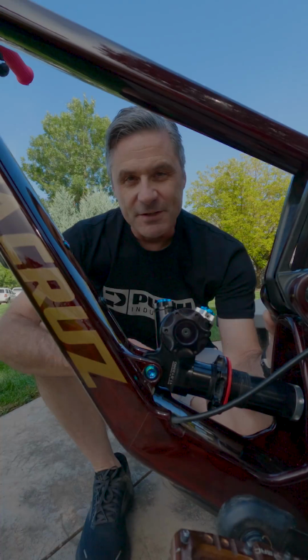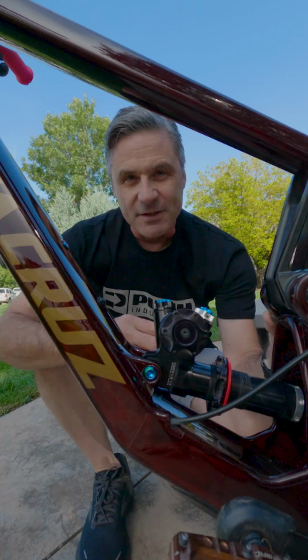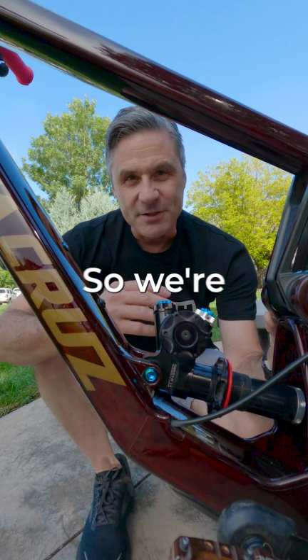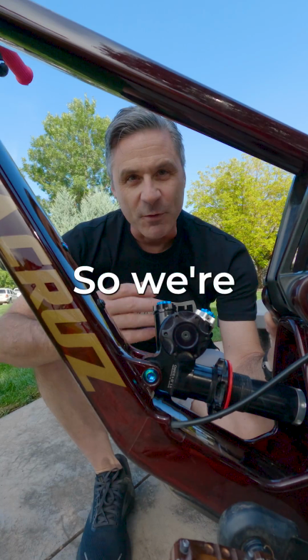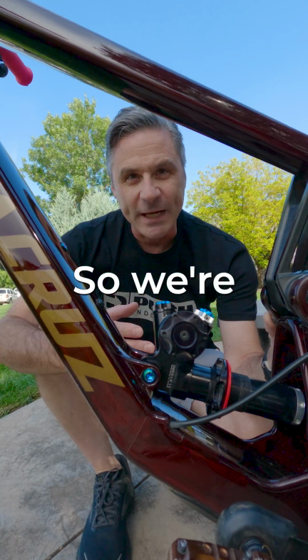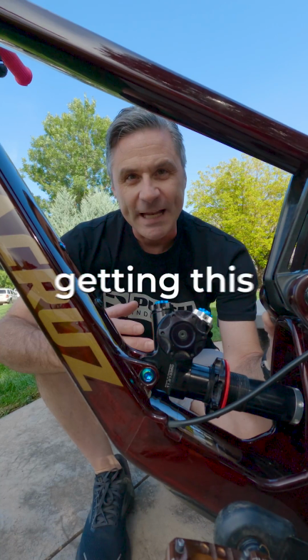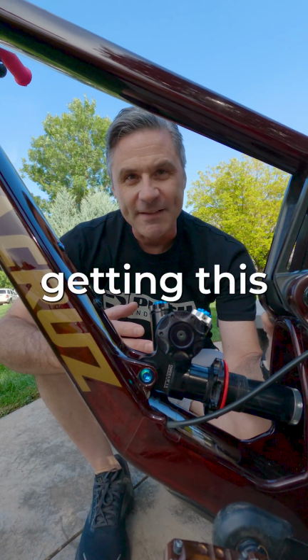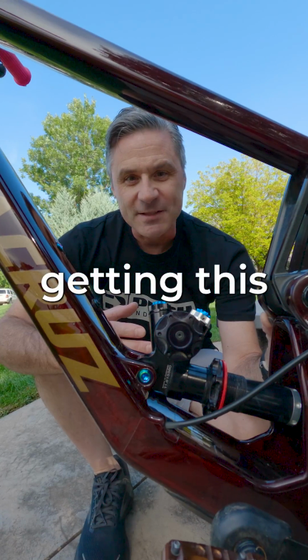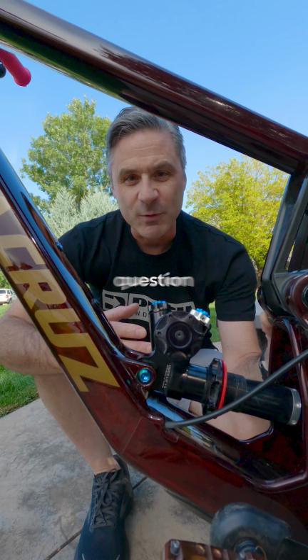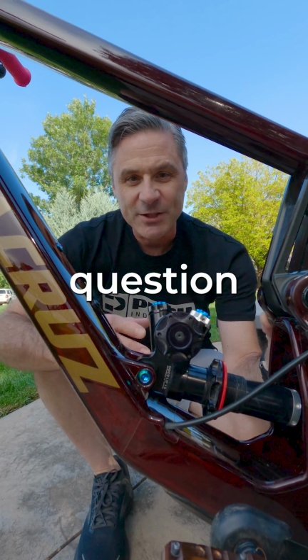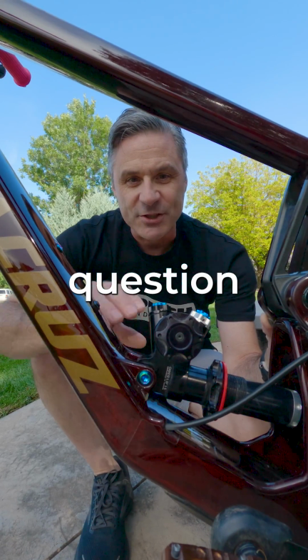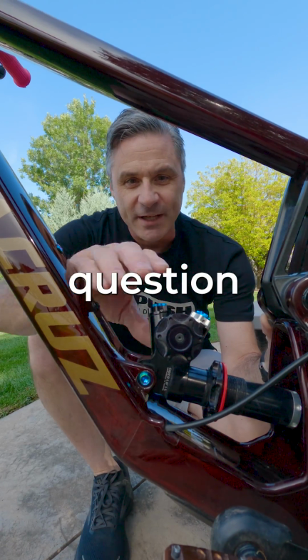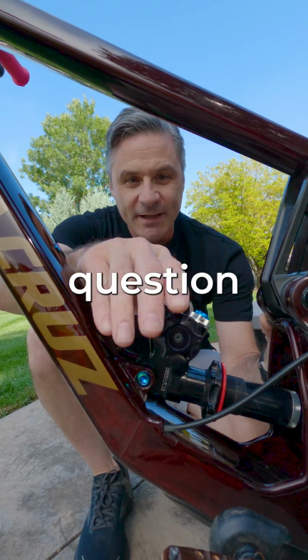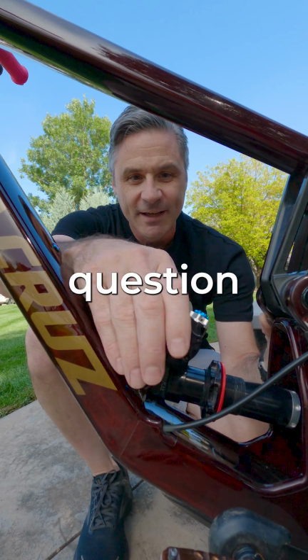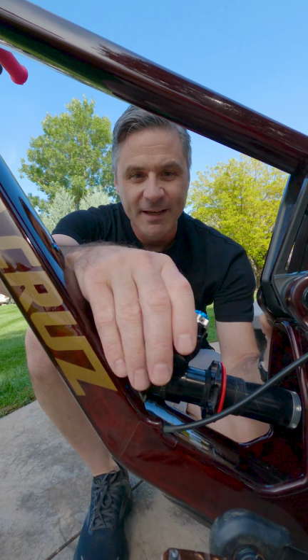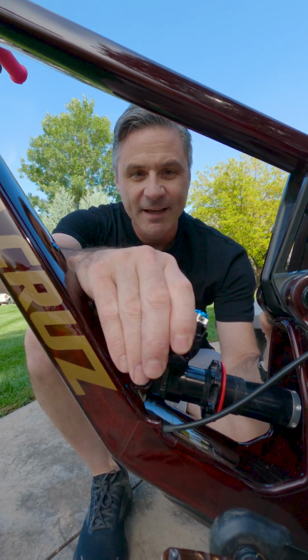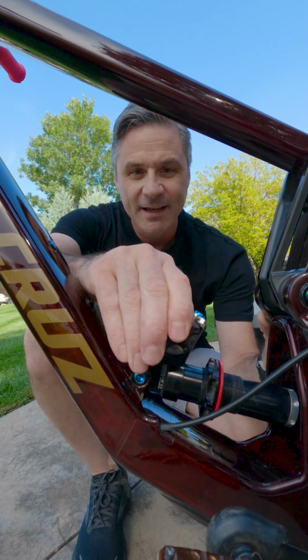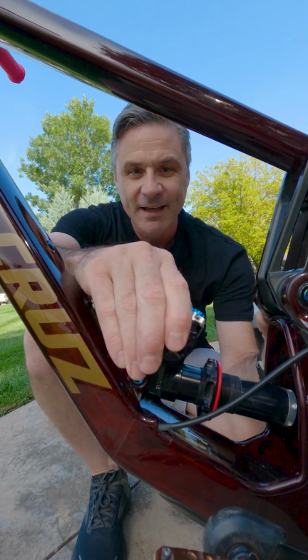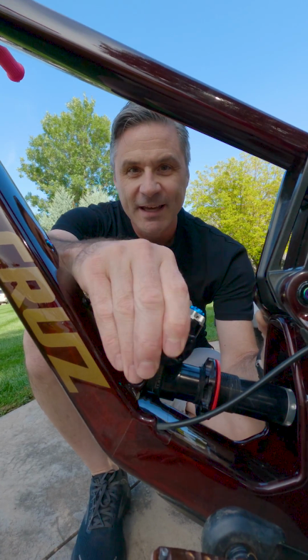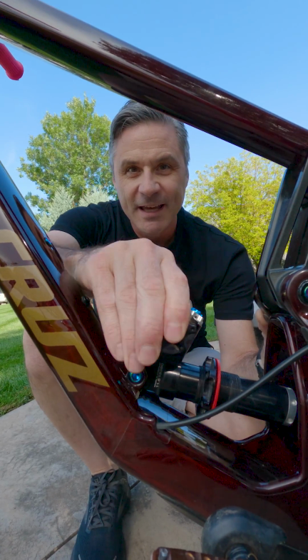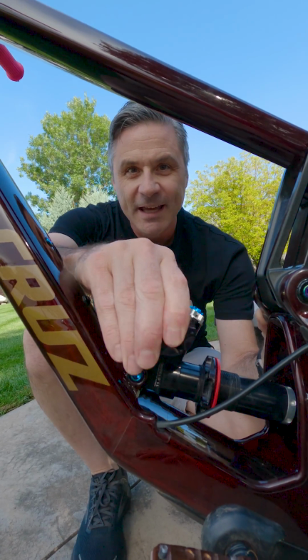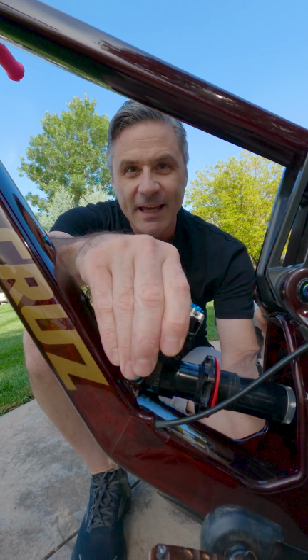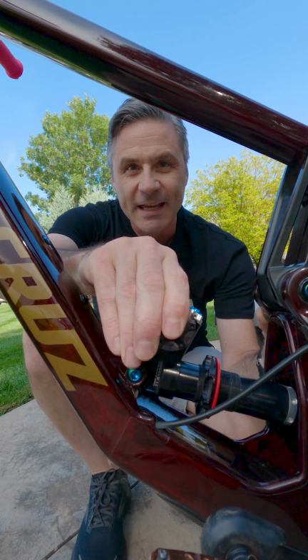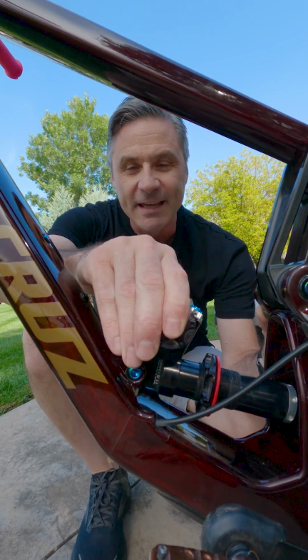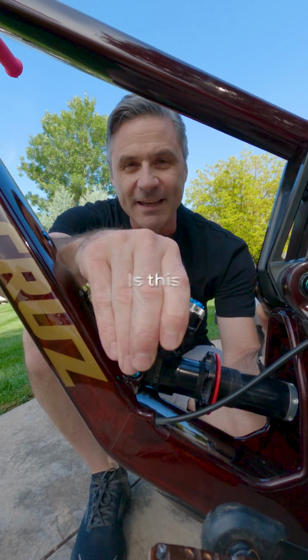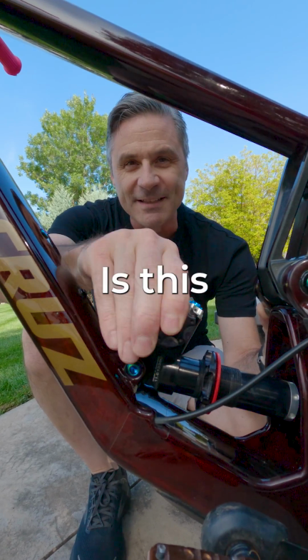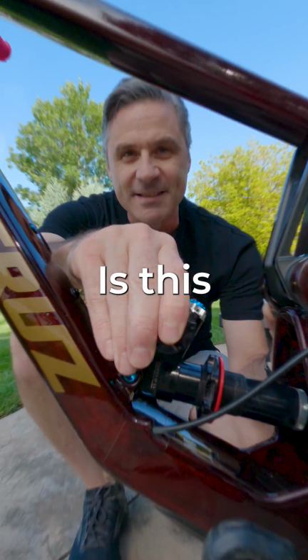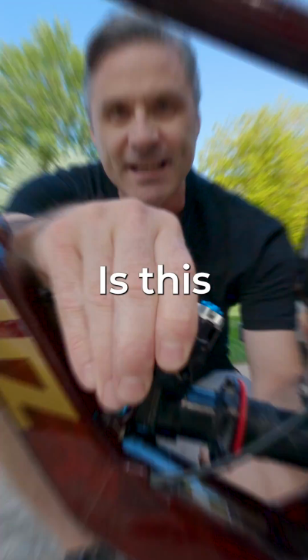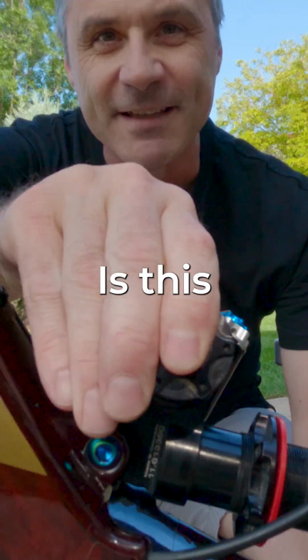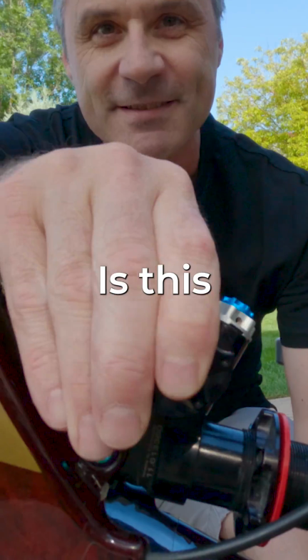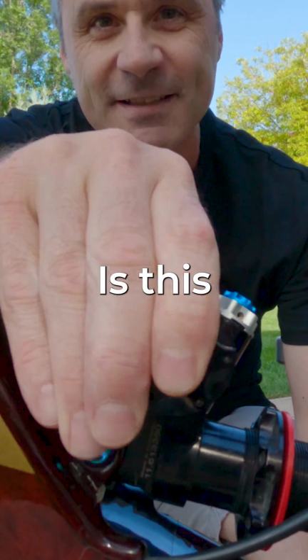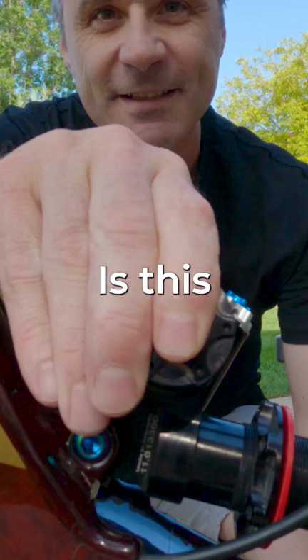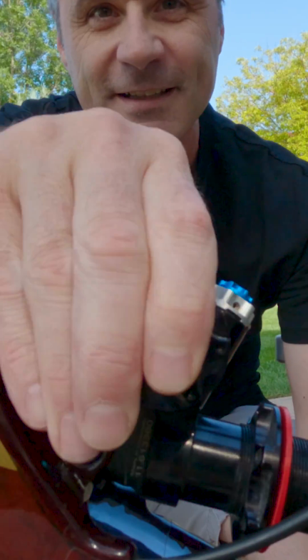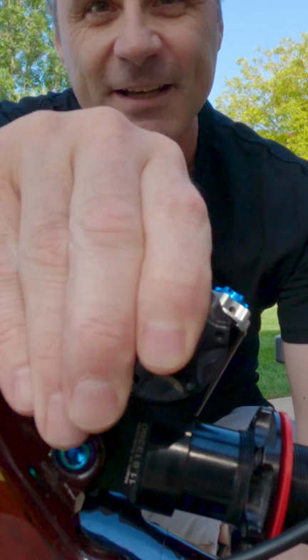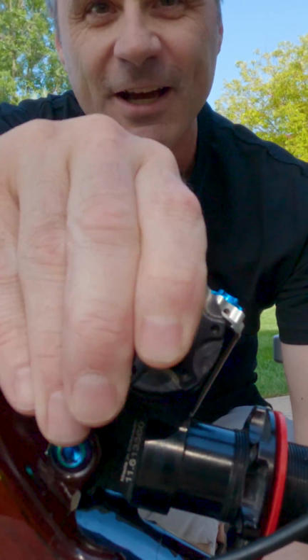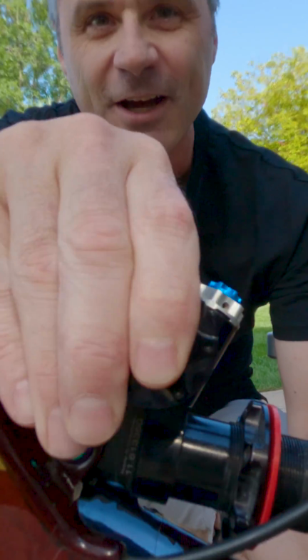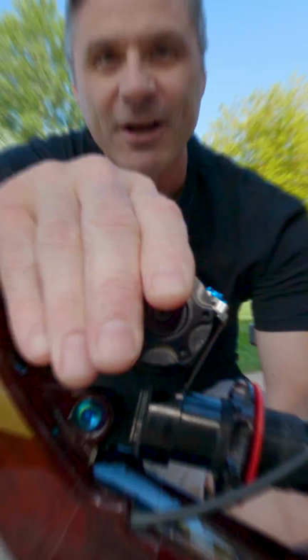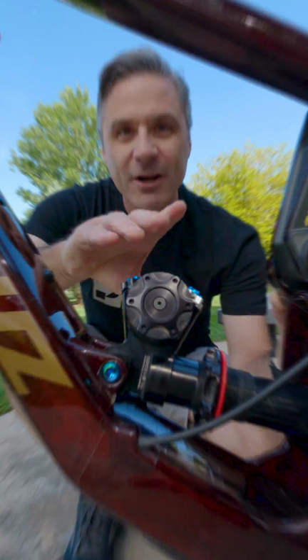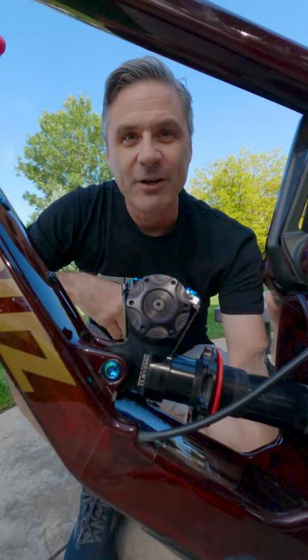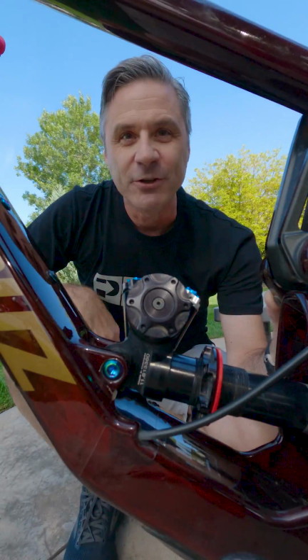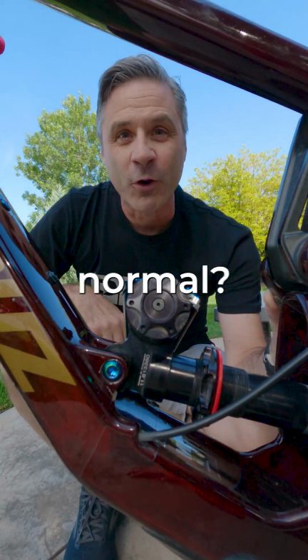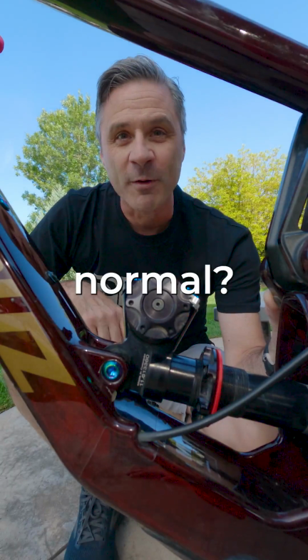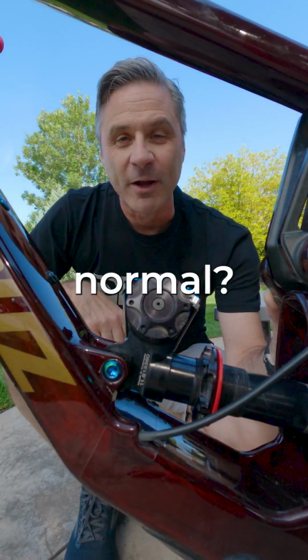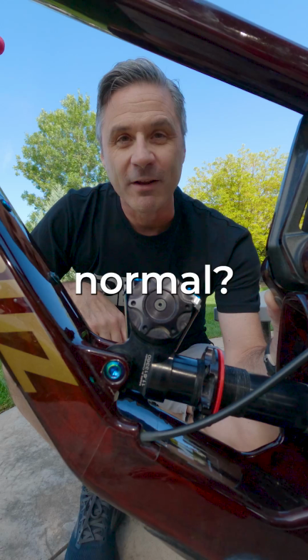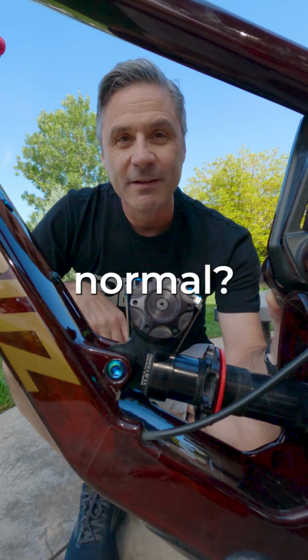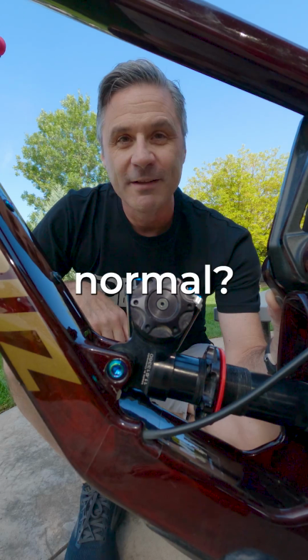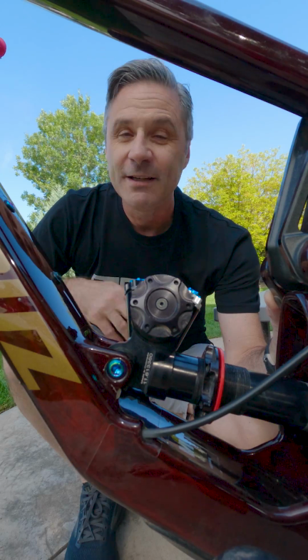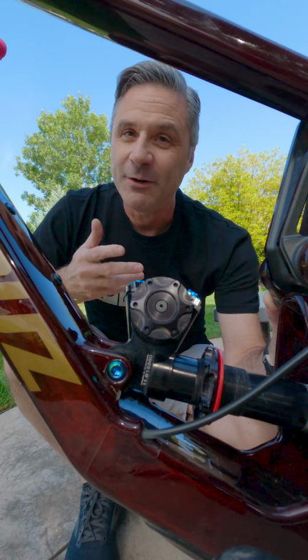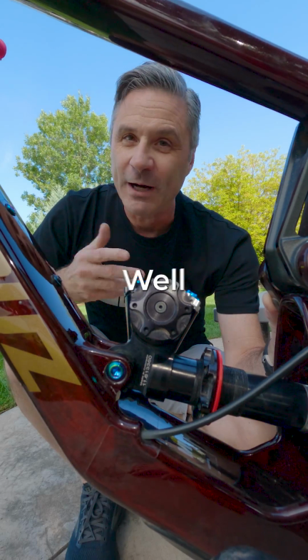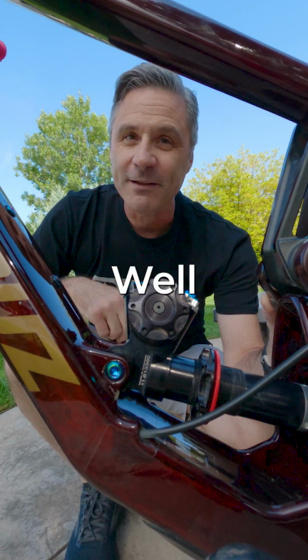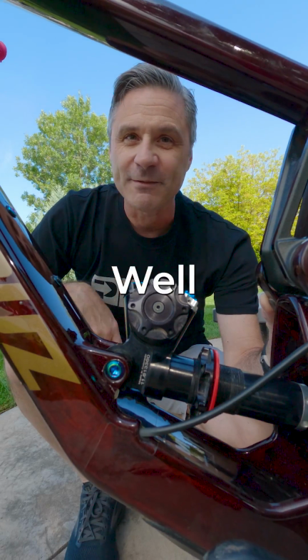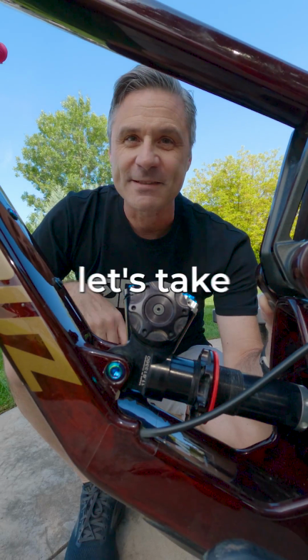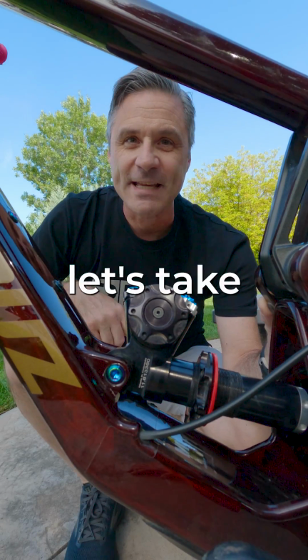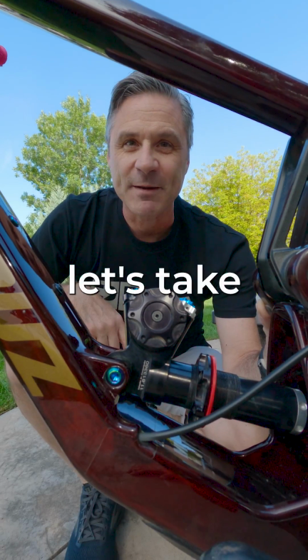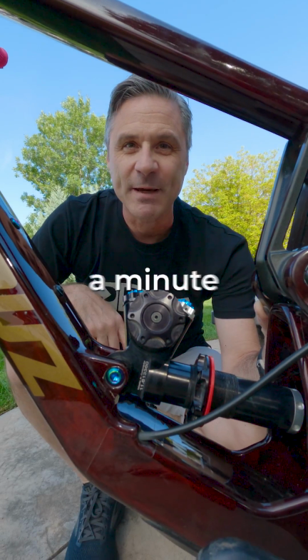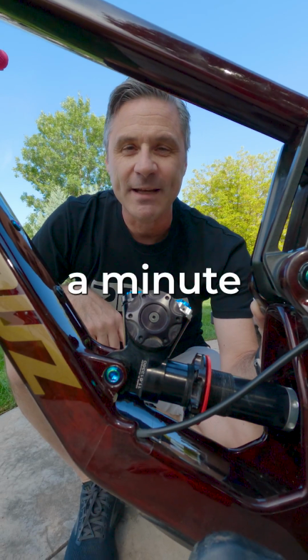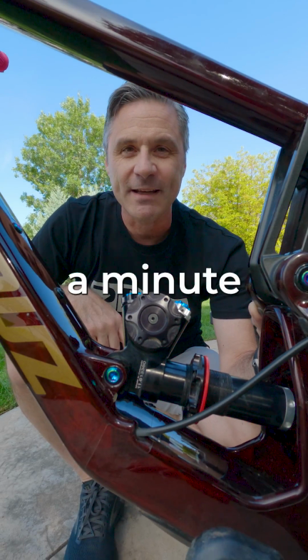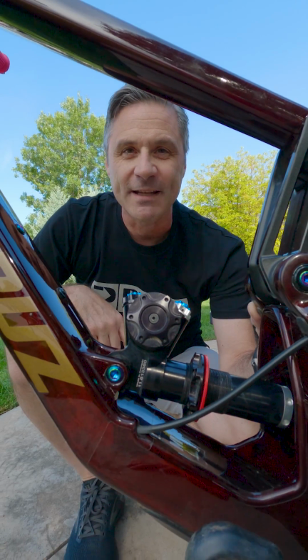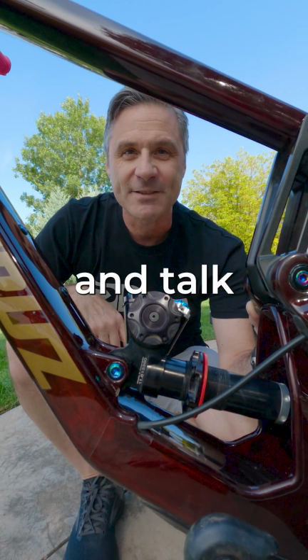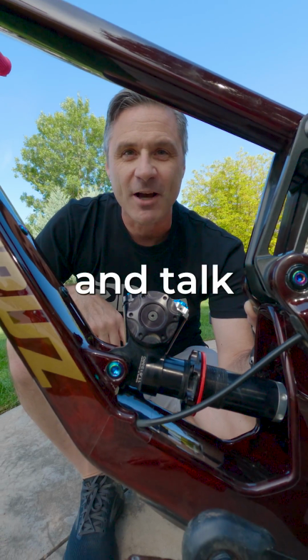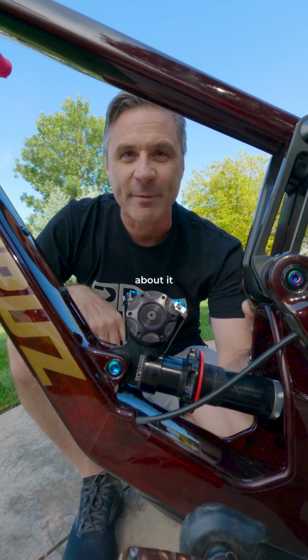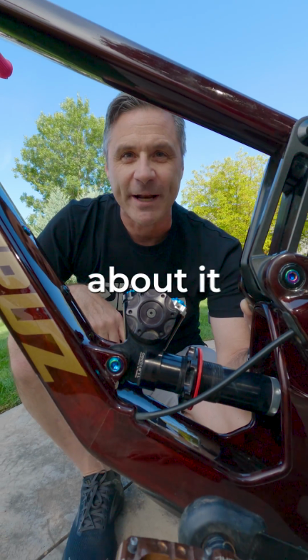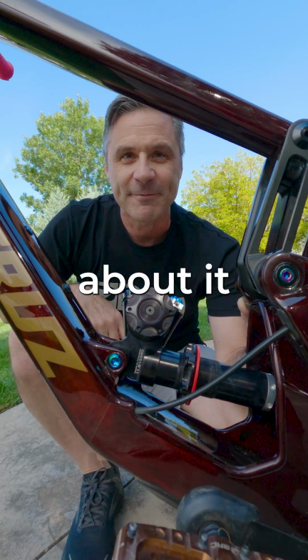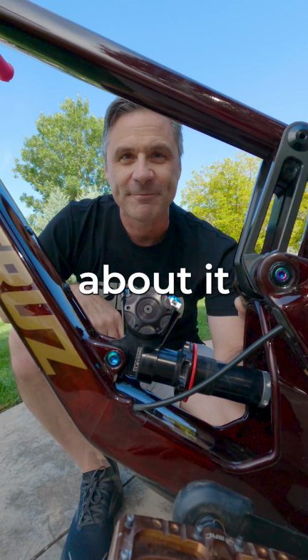So we're getting this question: is this normal? Well, let's take a minute and talk about it.